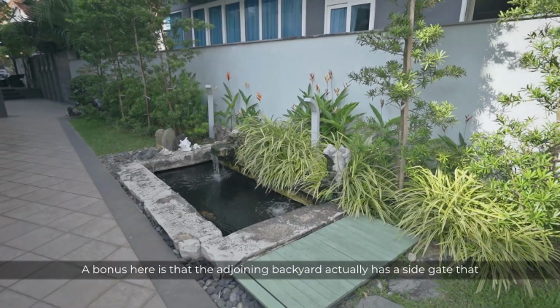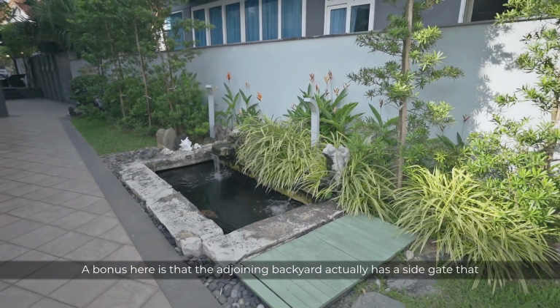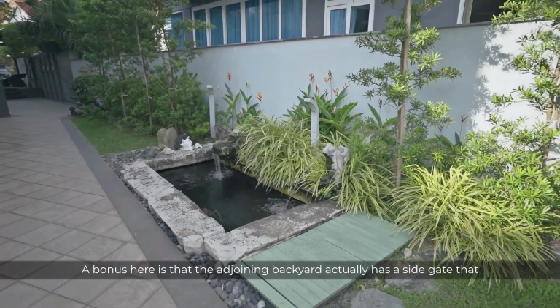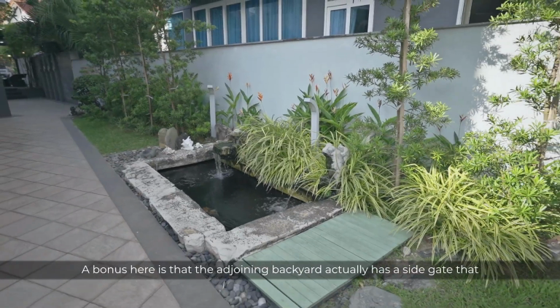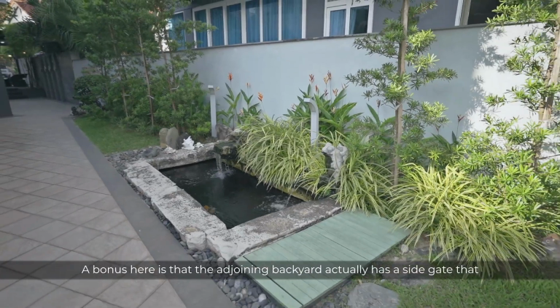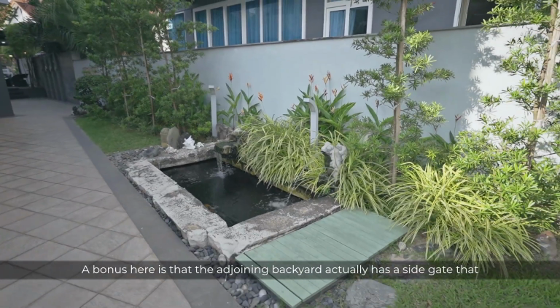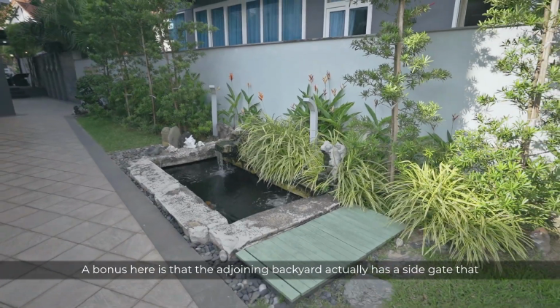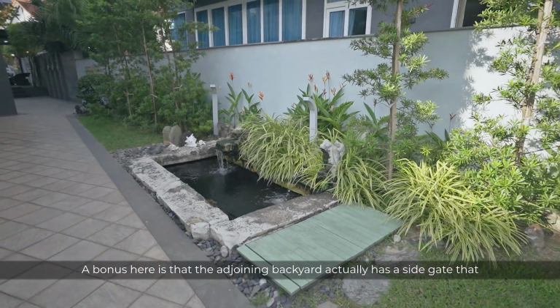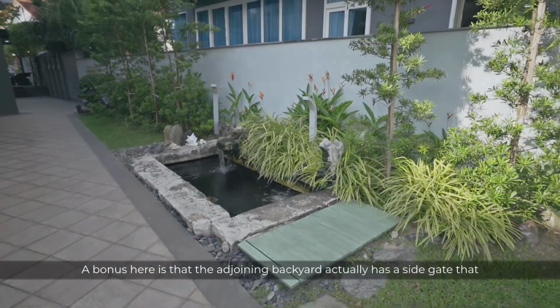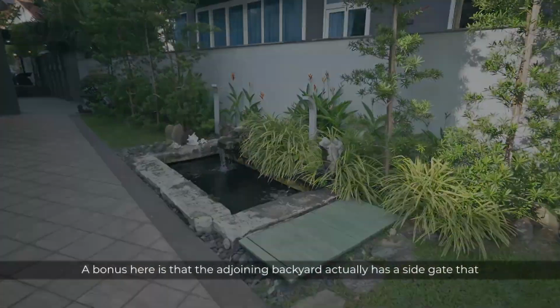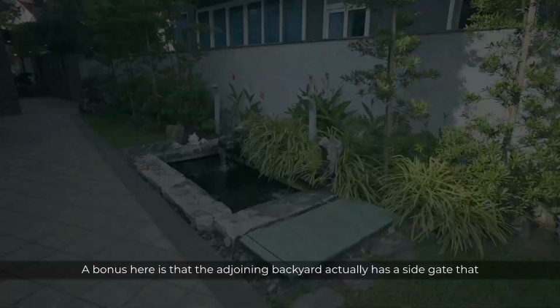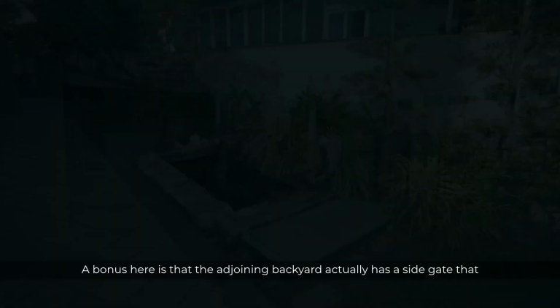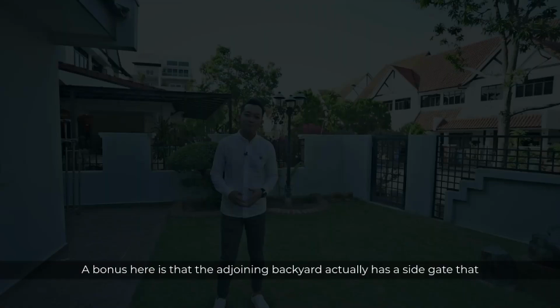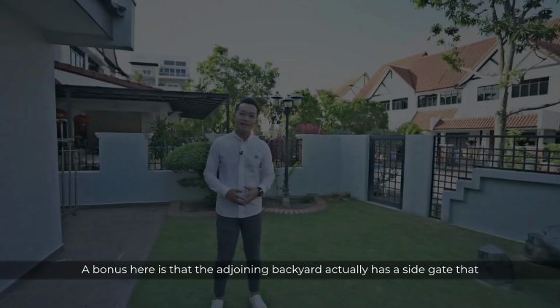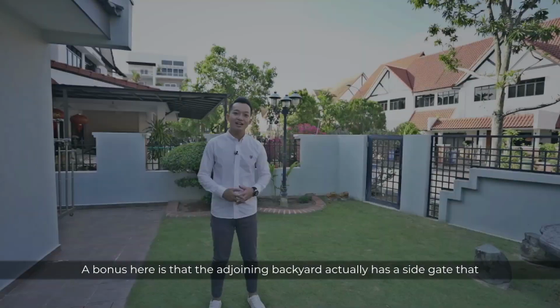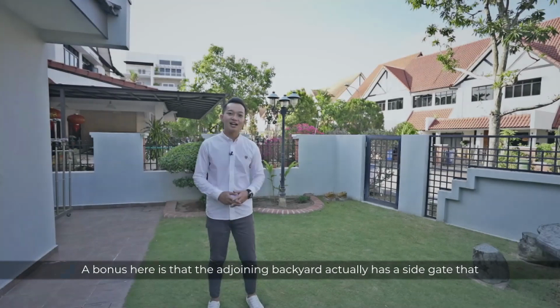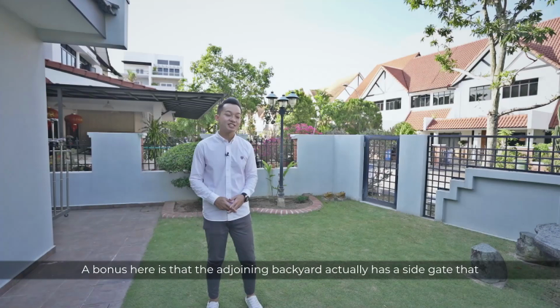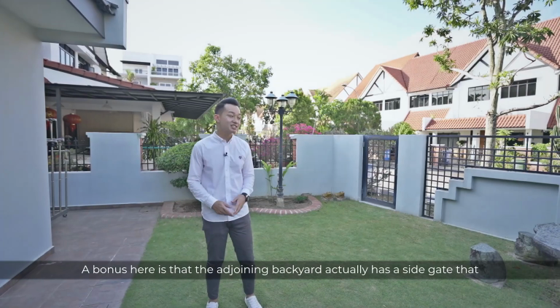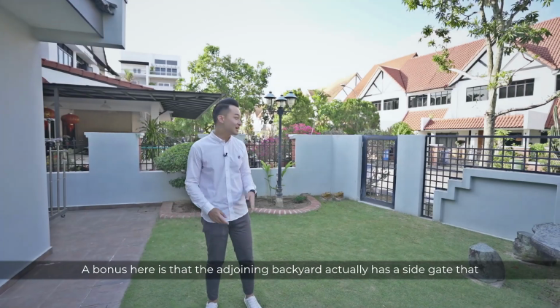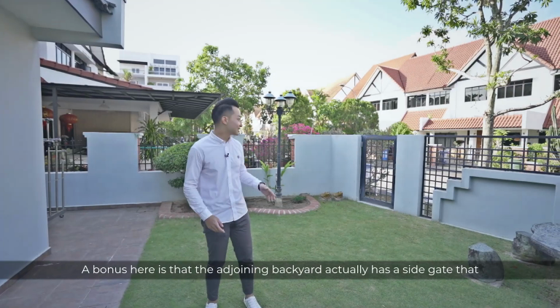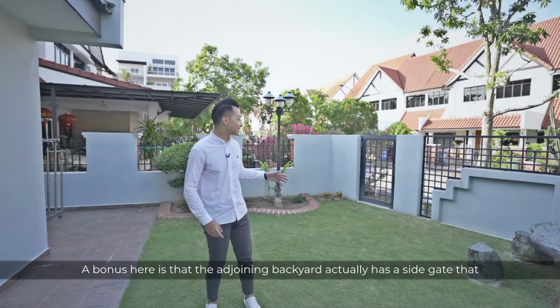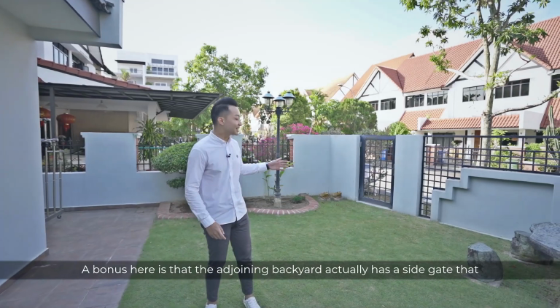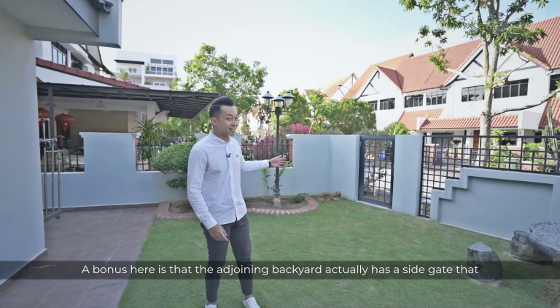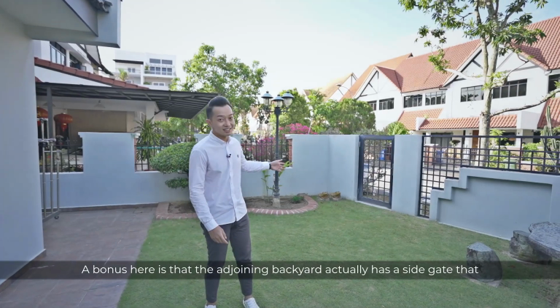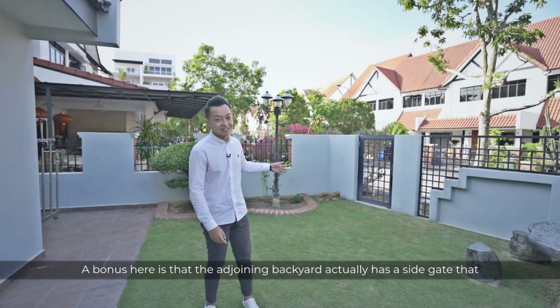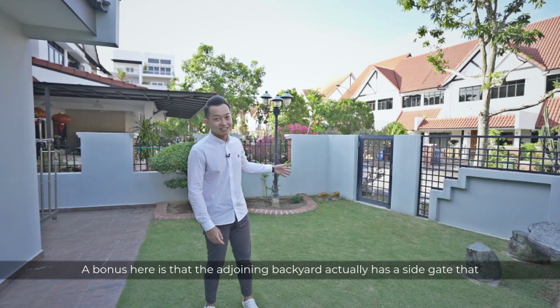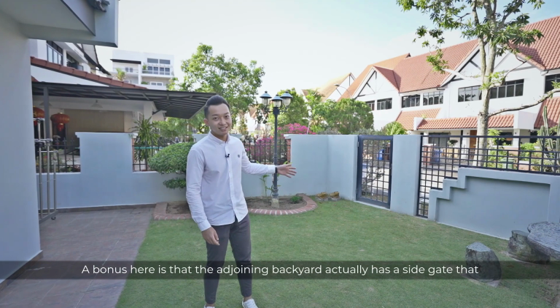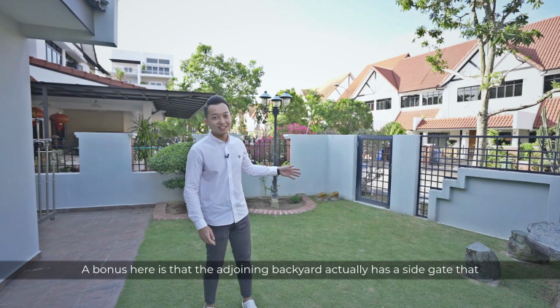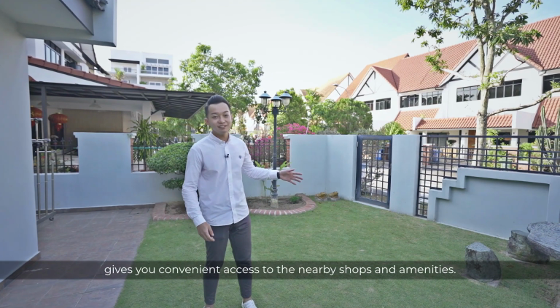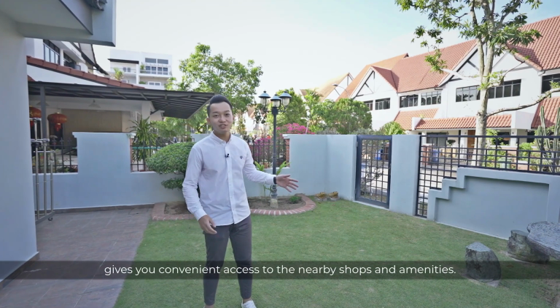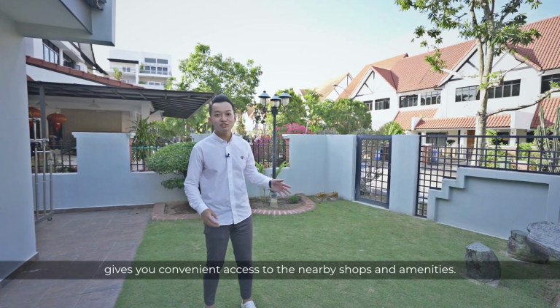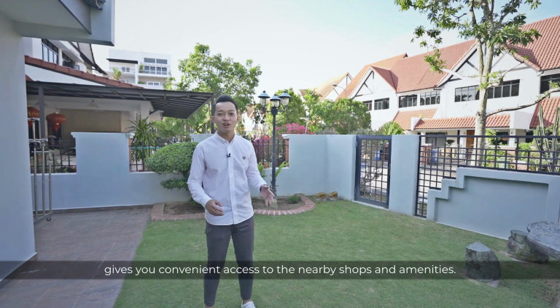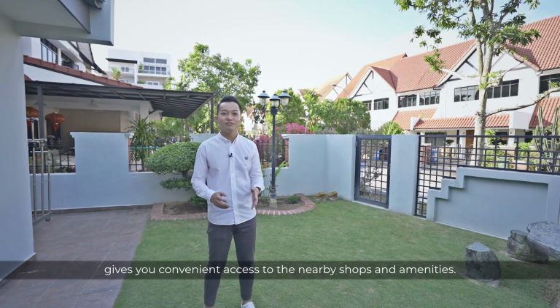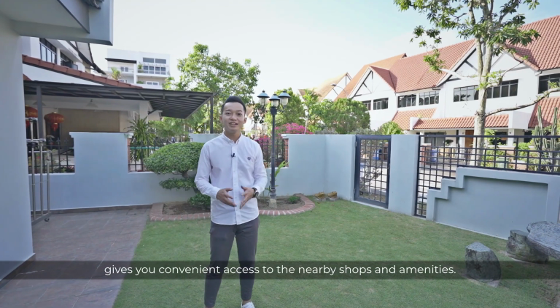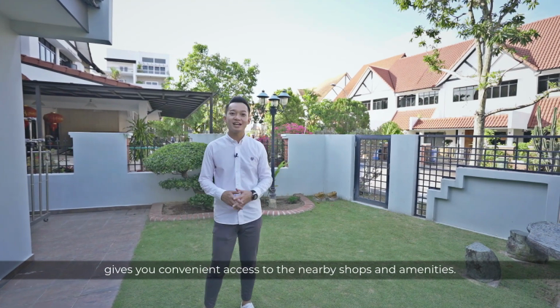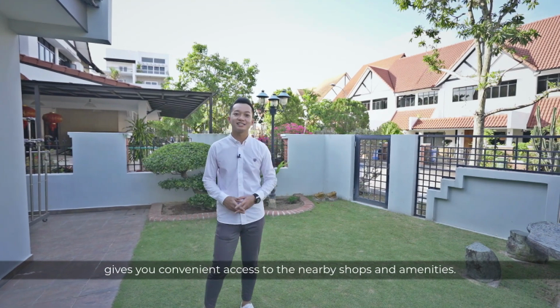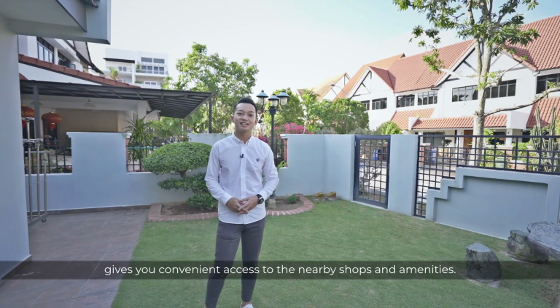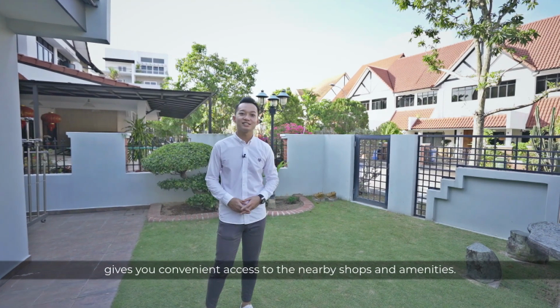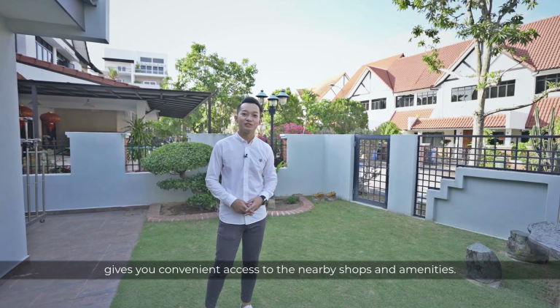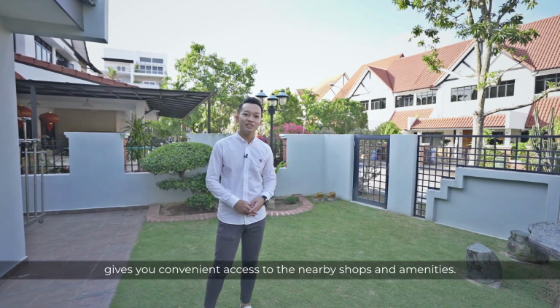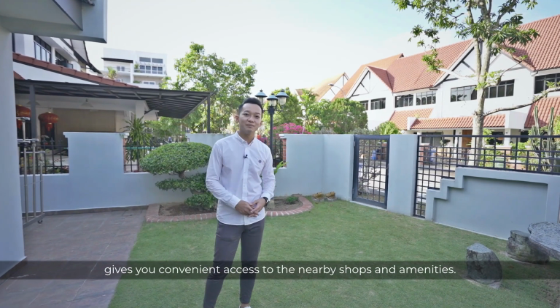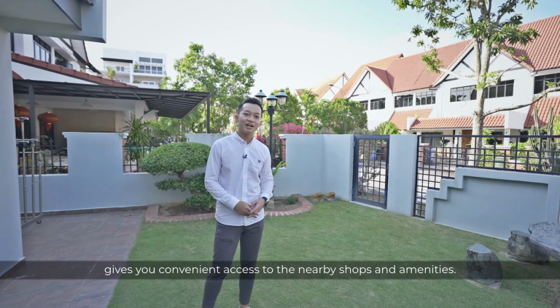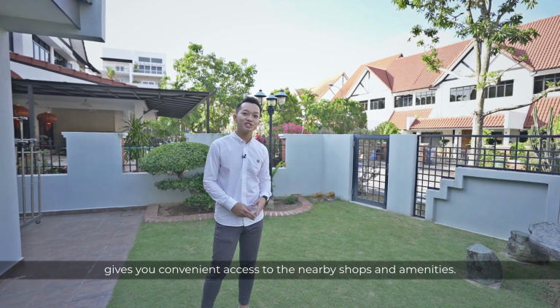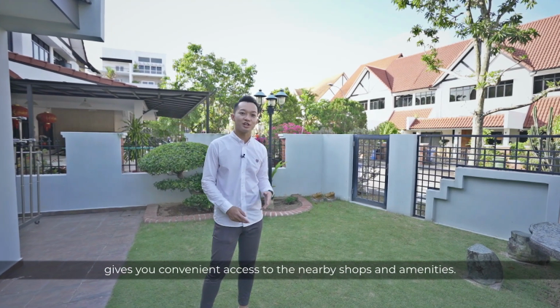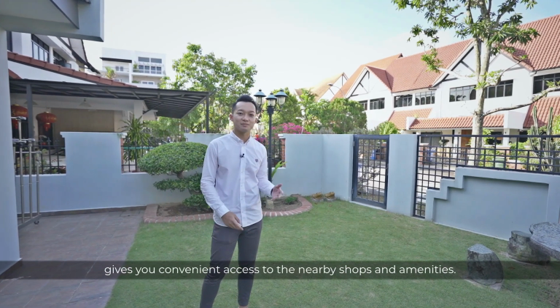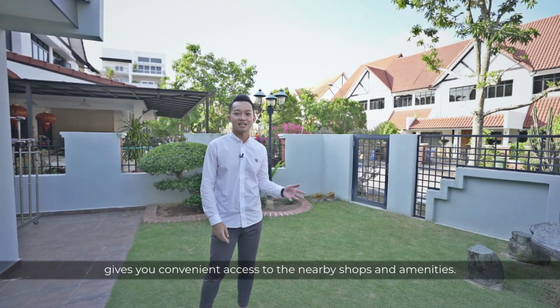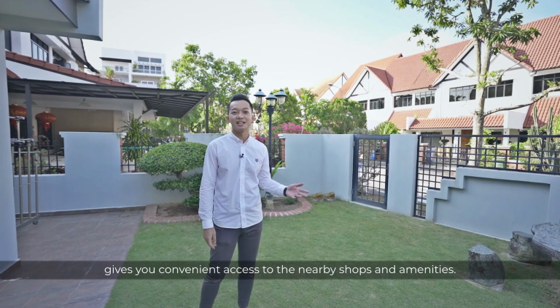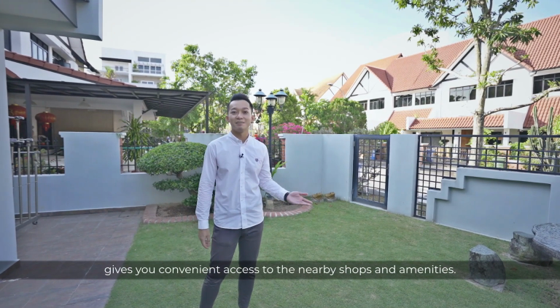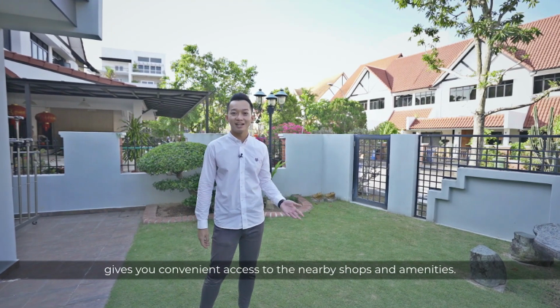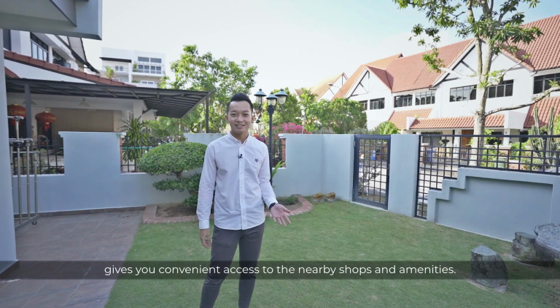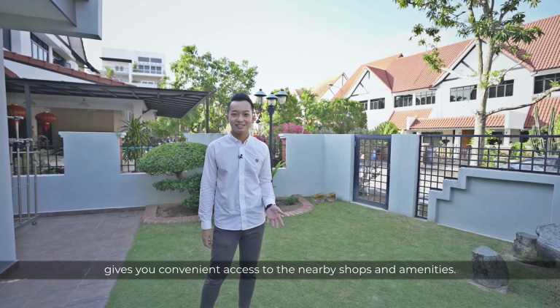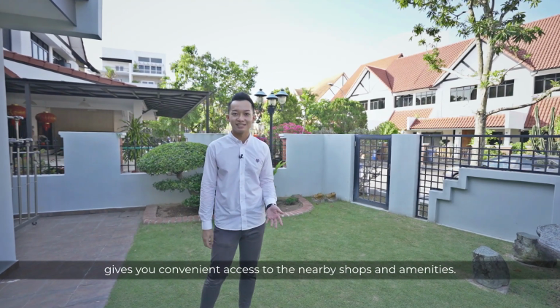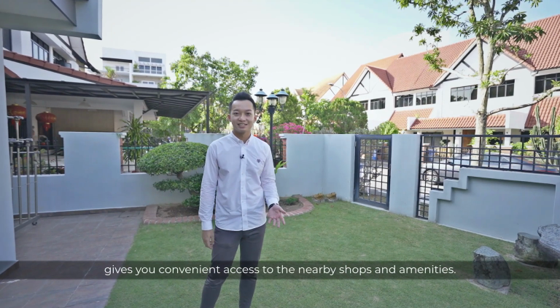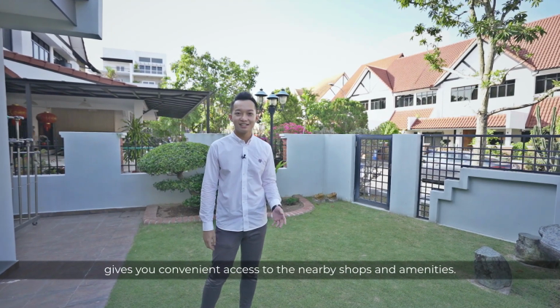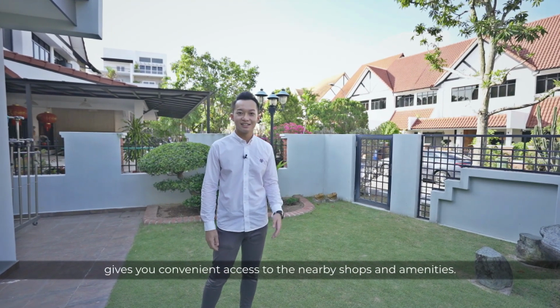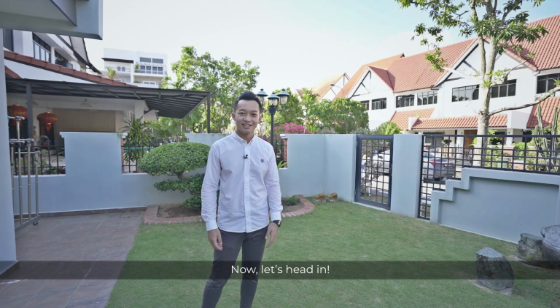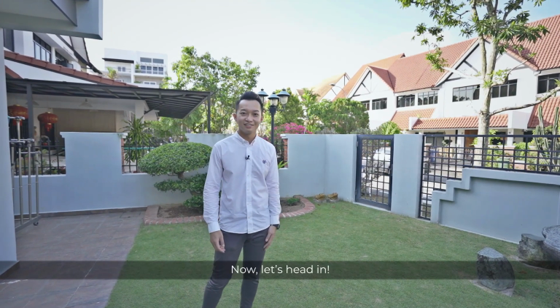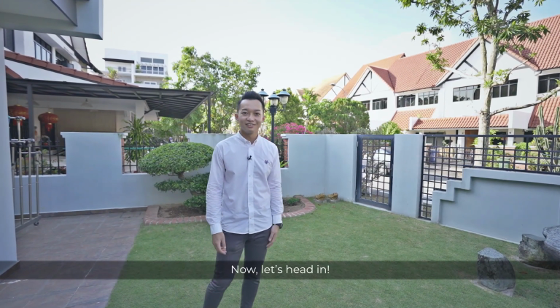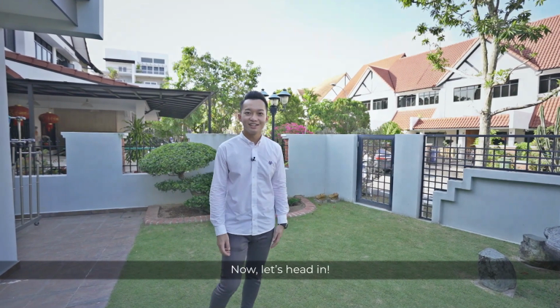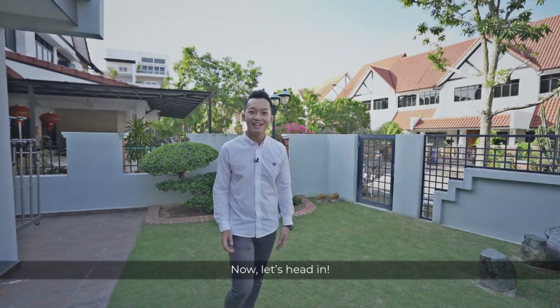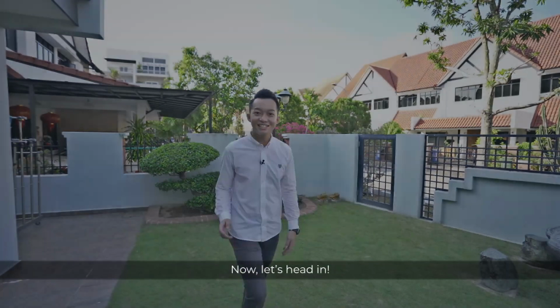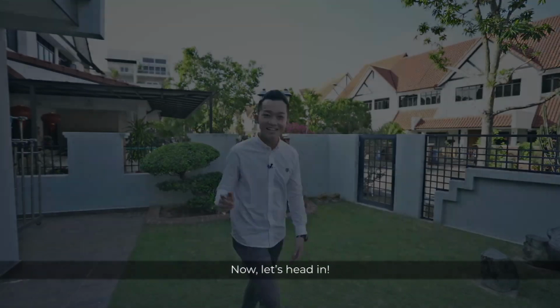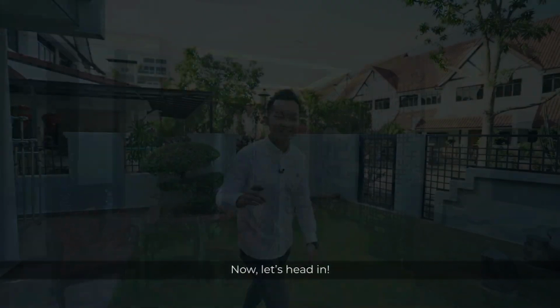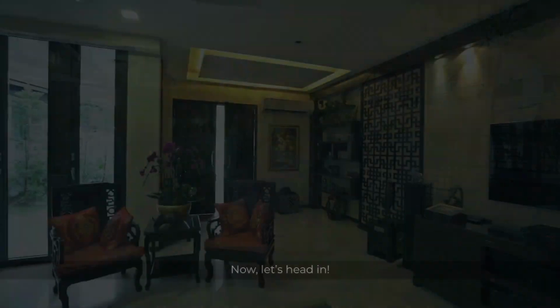A bonus here is that the adjoining backyard actually has a side gate that gives you convenient access to nearby shops and amenities. Now, let's head in.